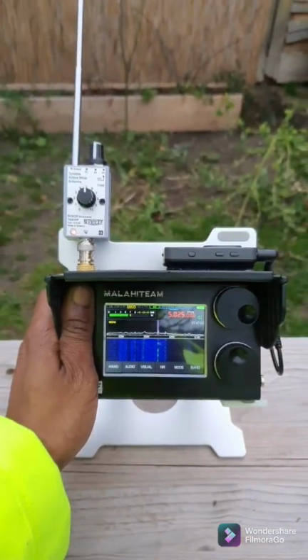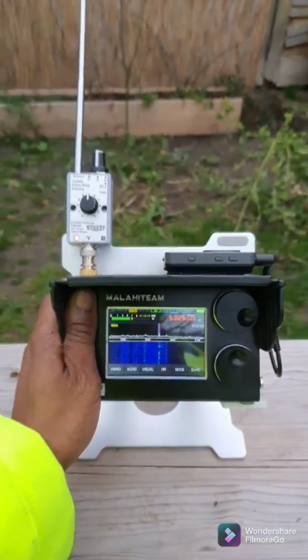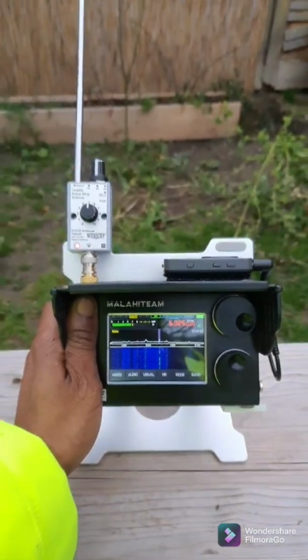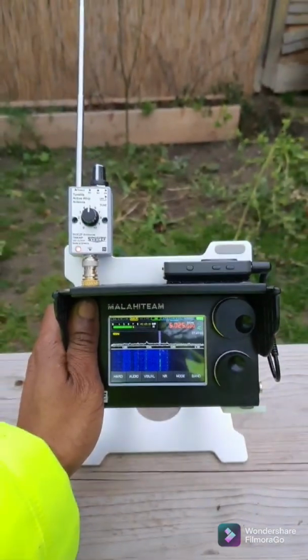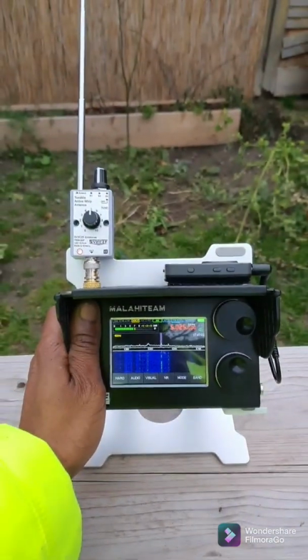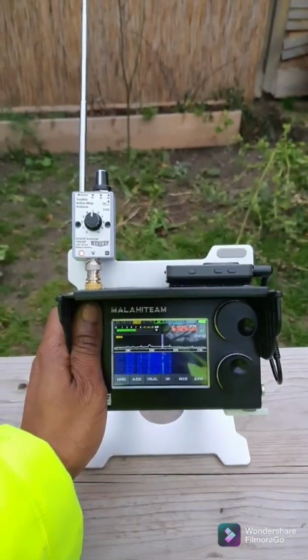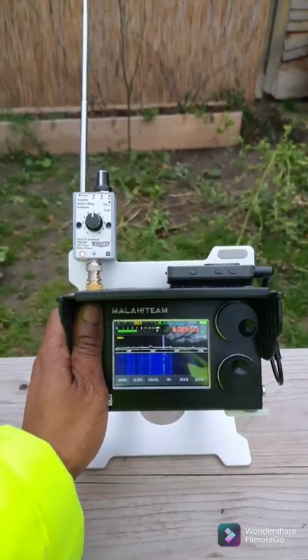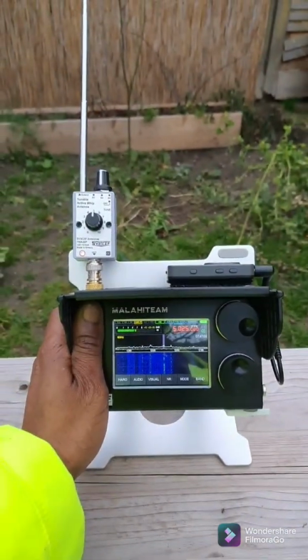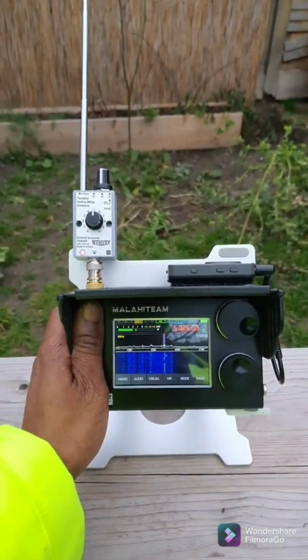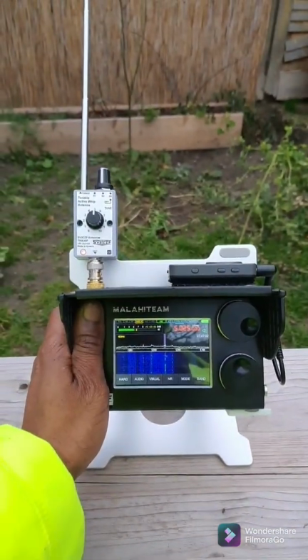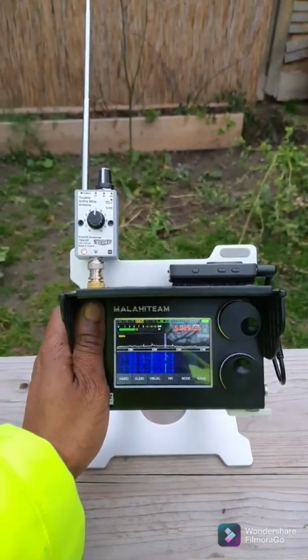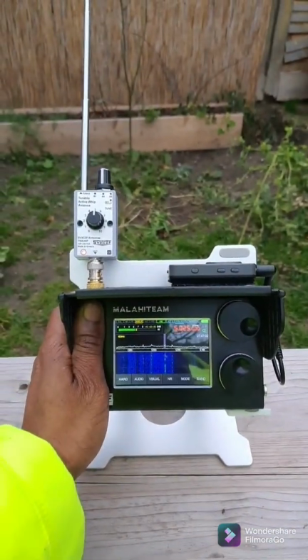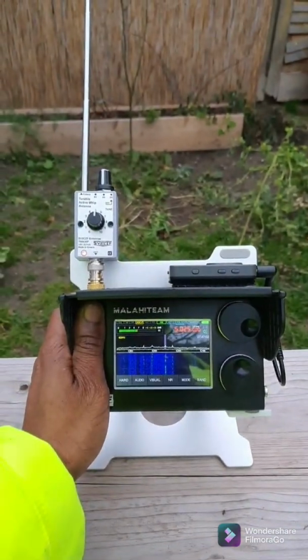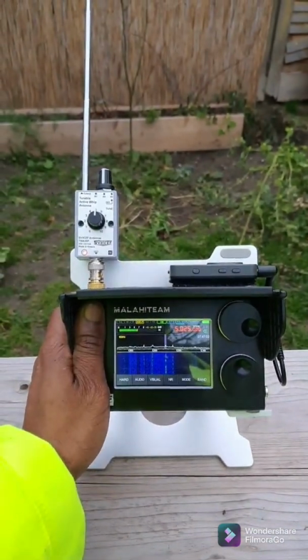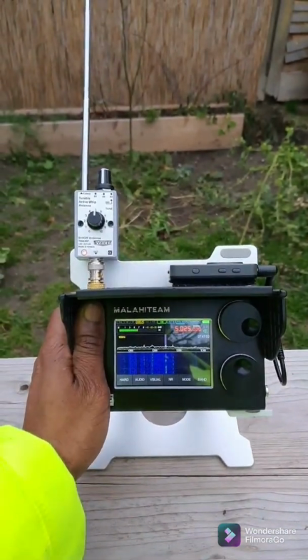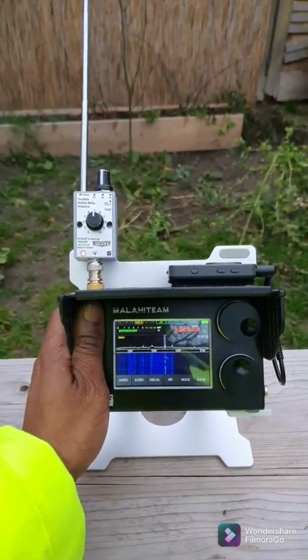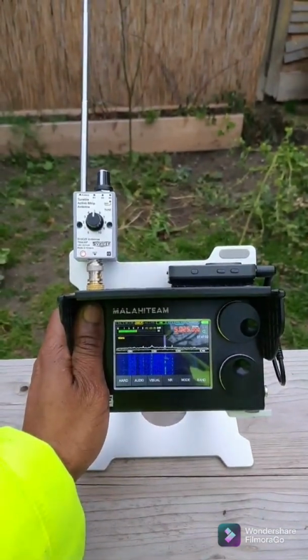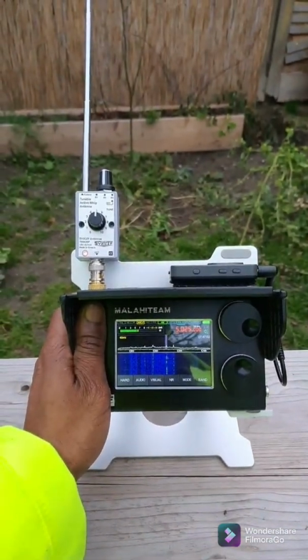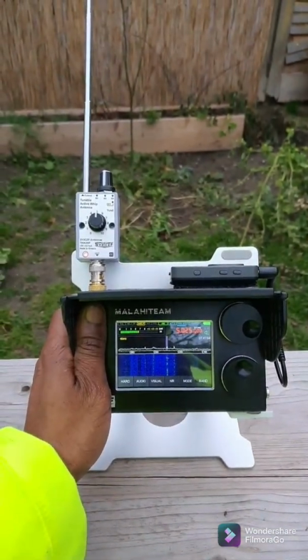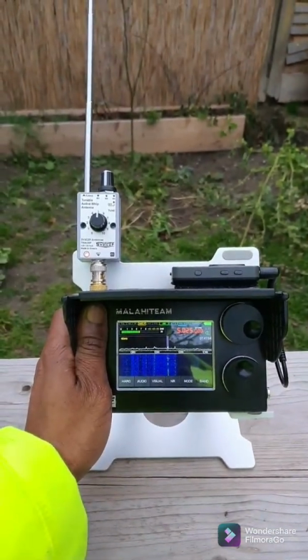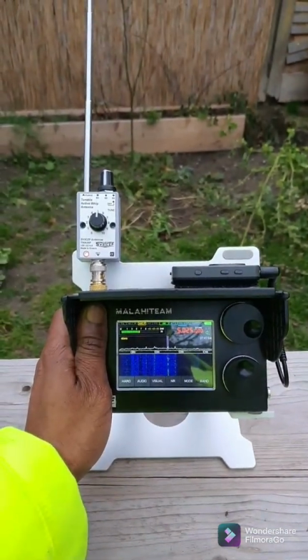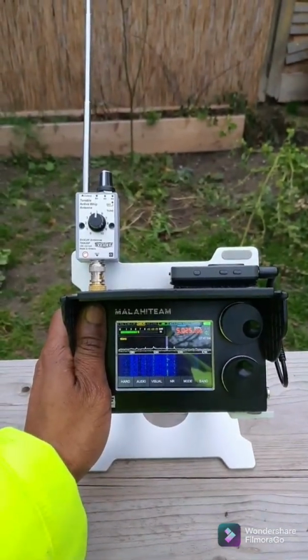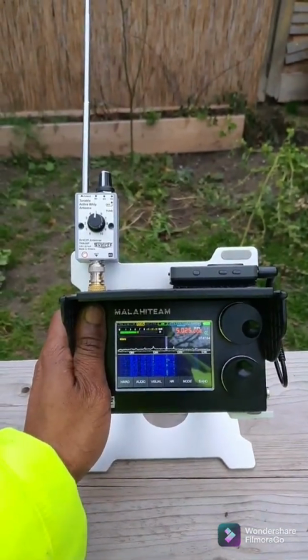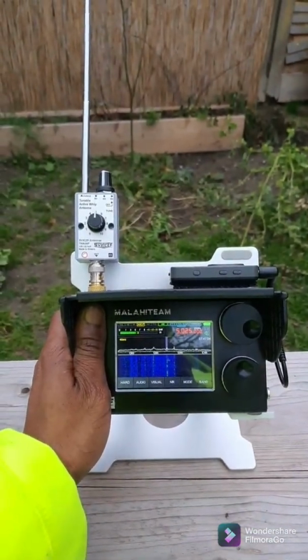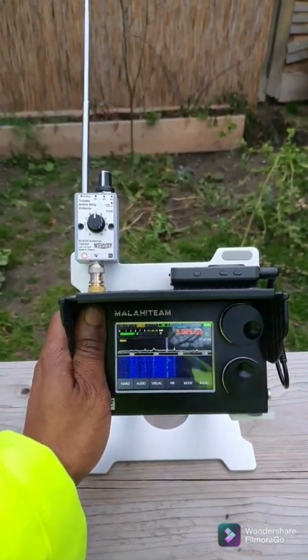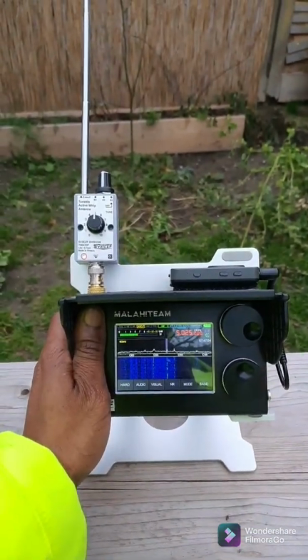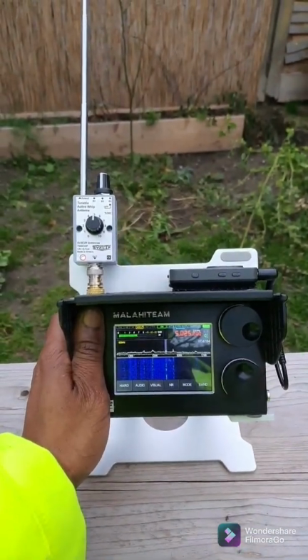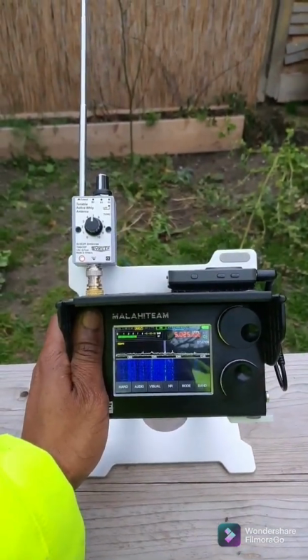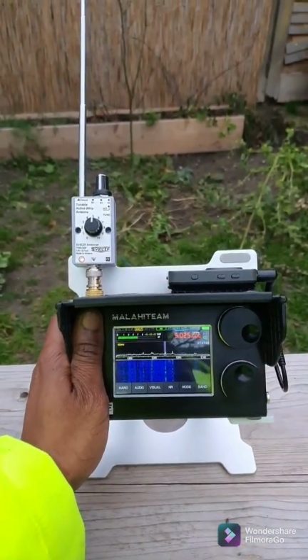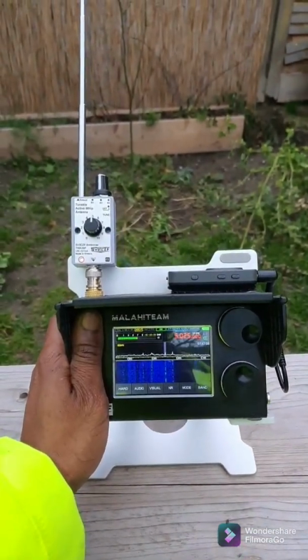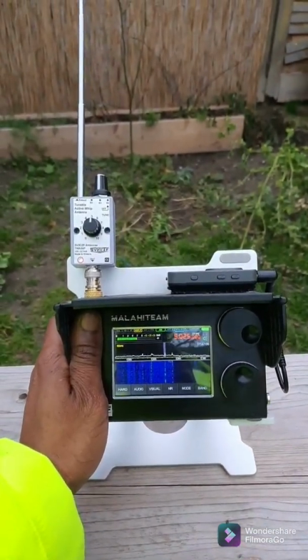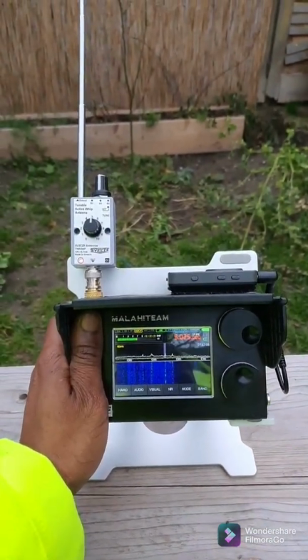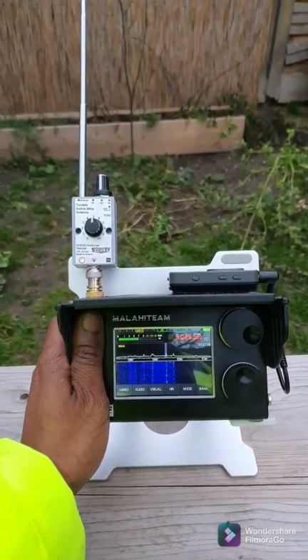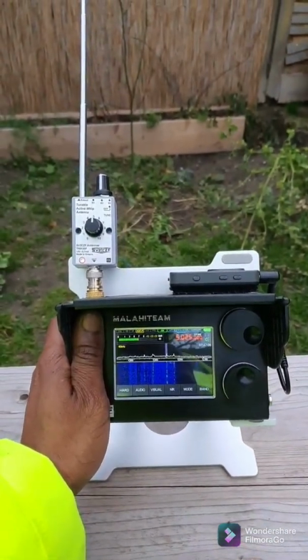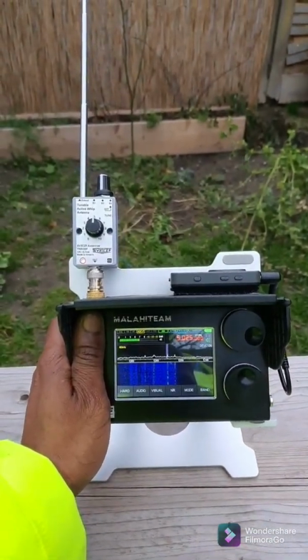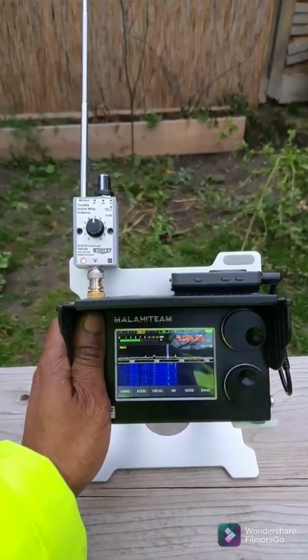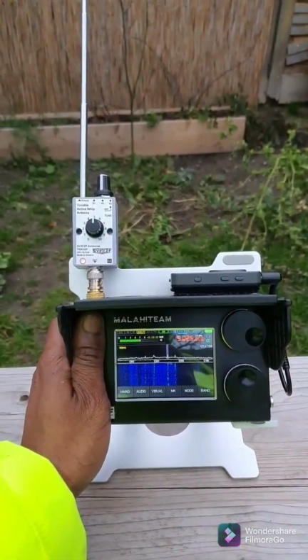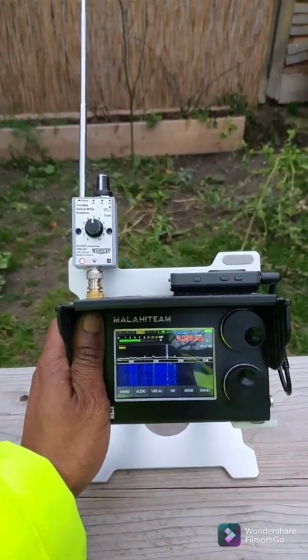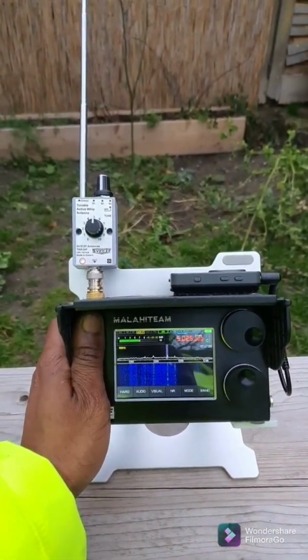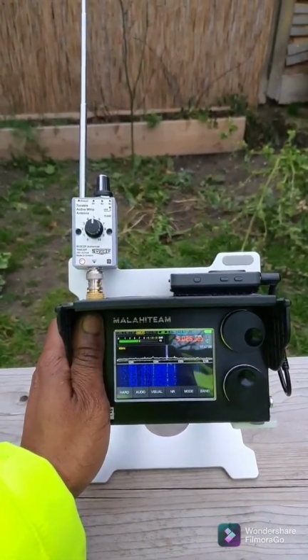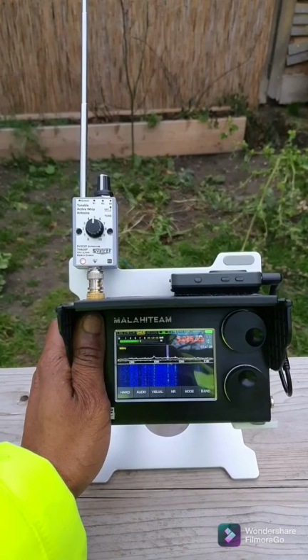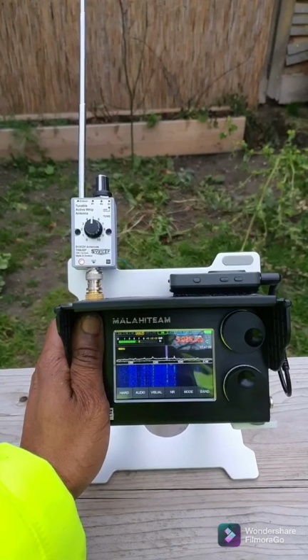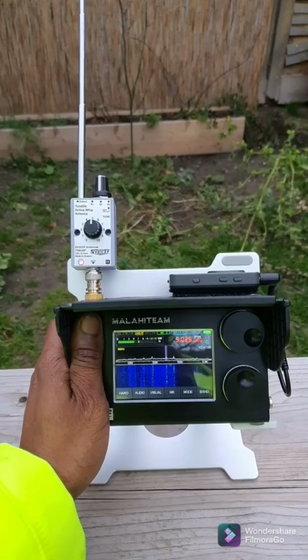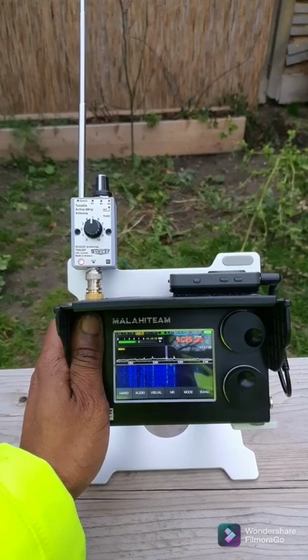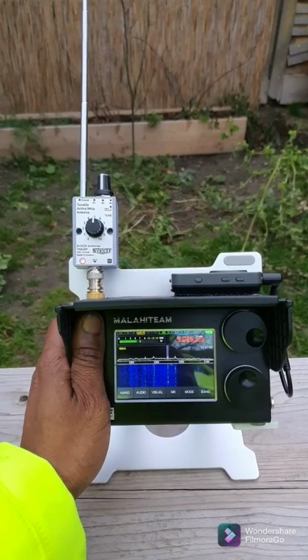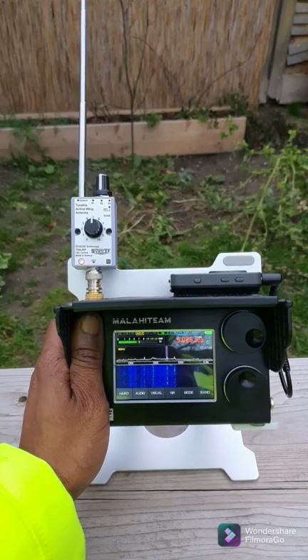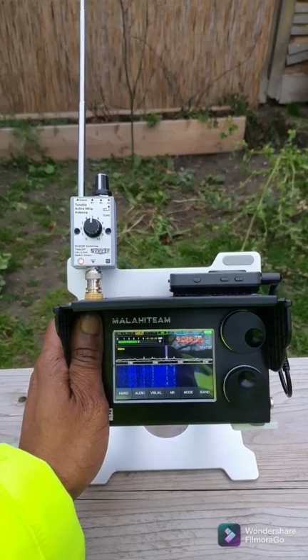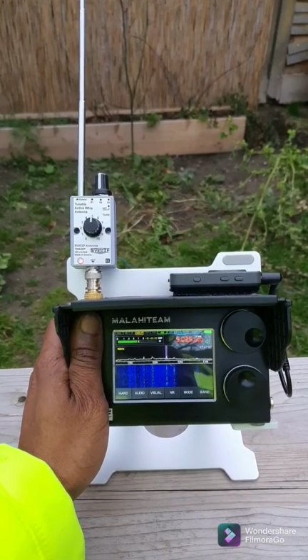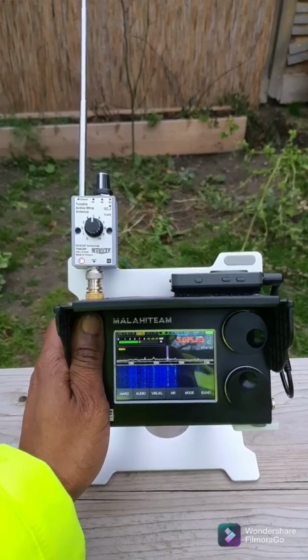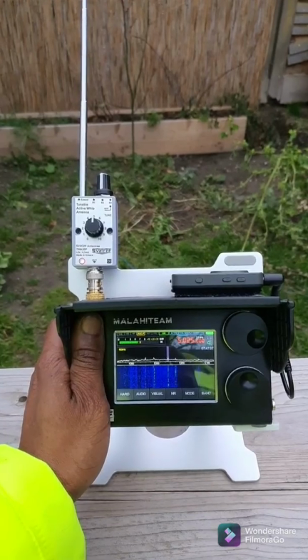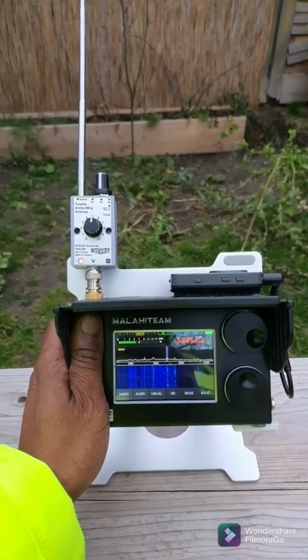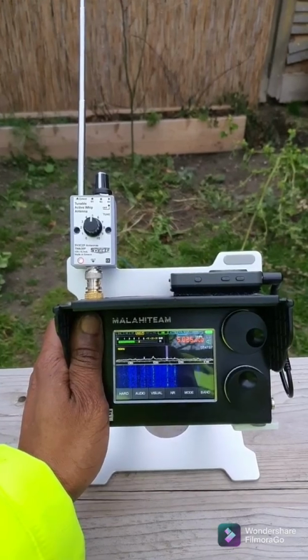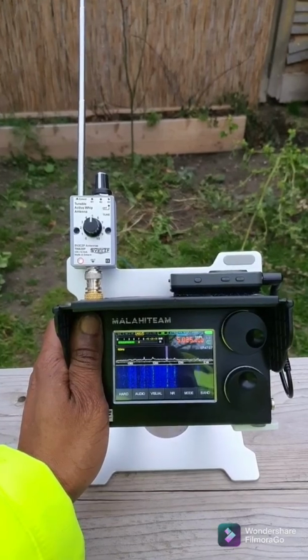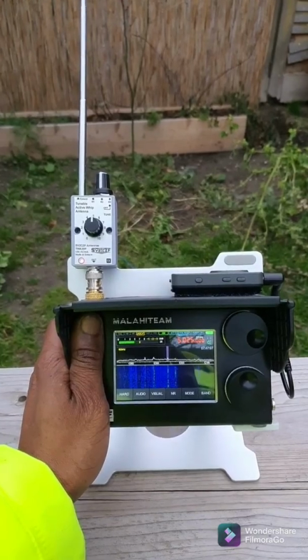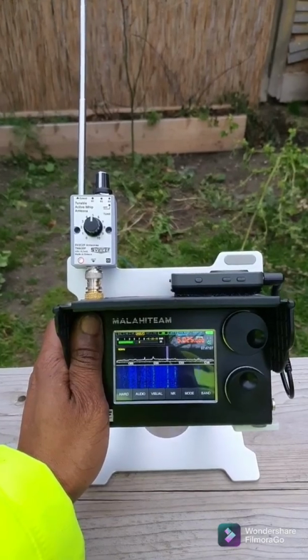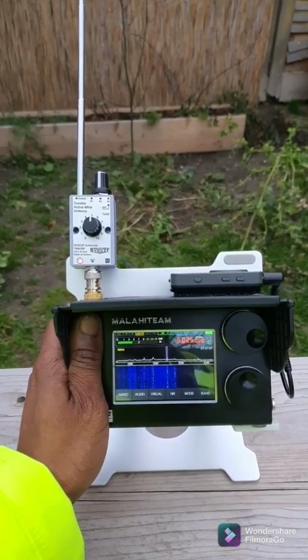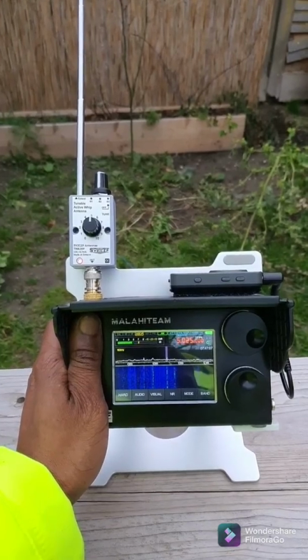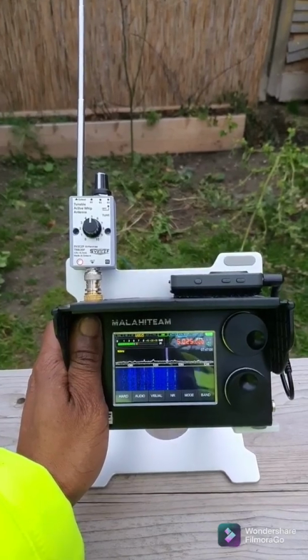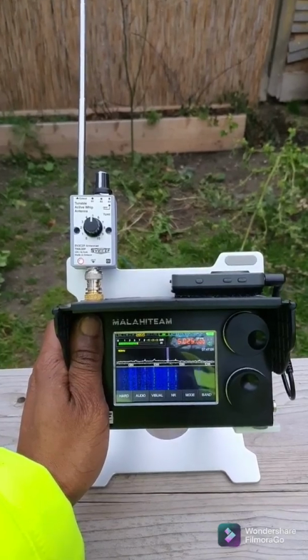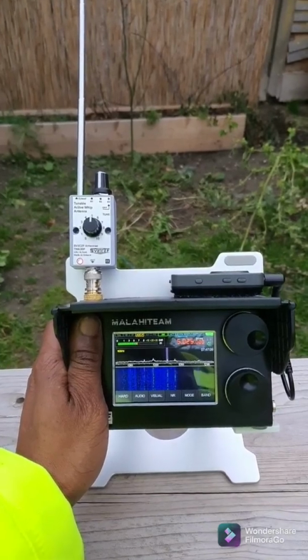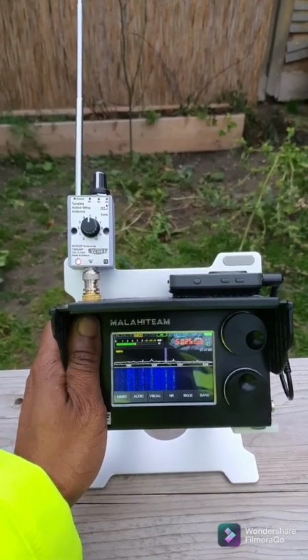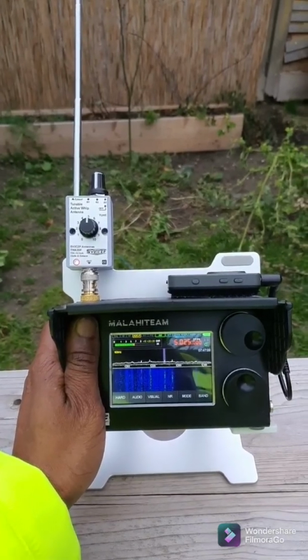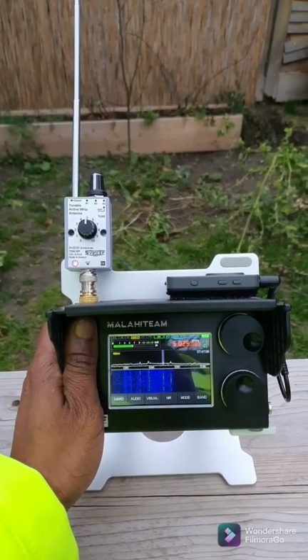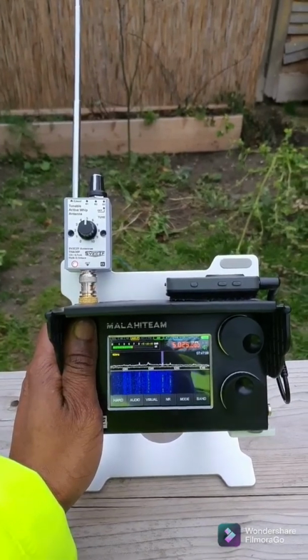And once again, as I expected, the signal is stronger with the TWA 30p.